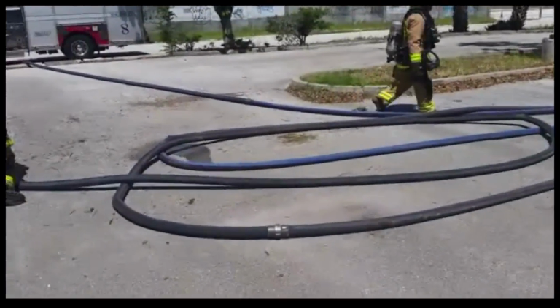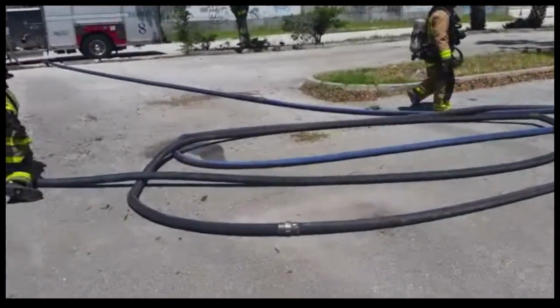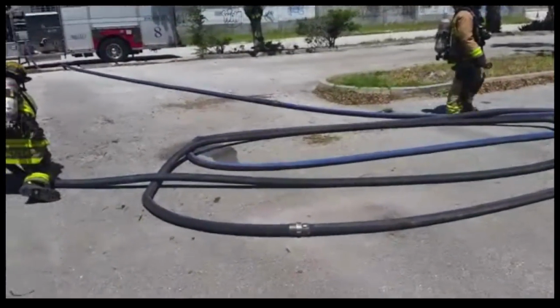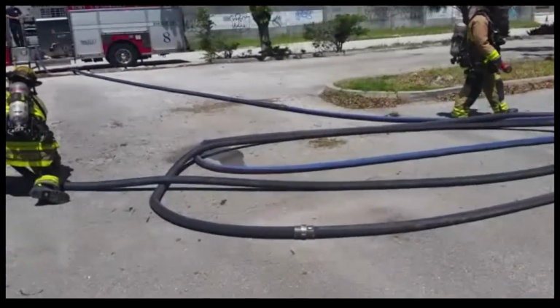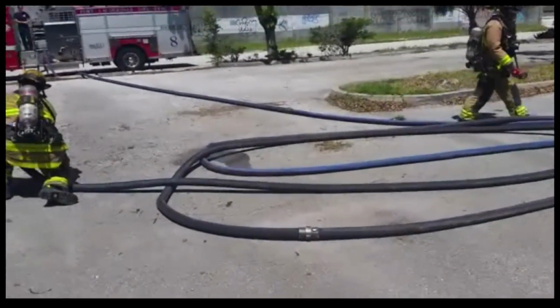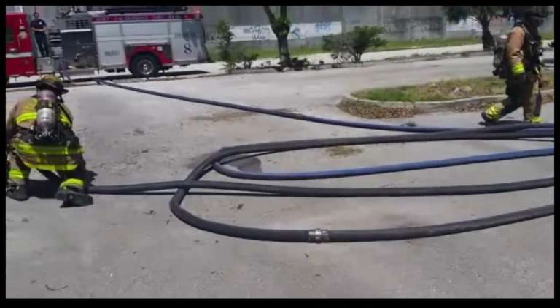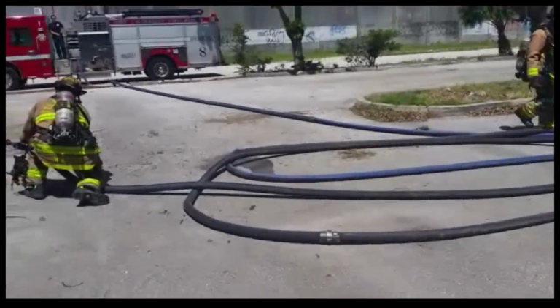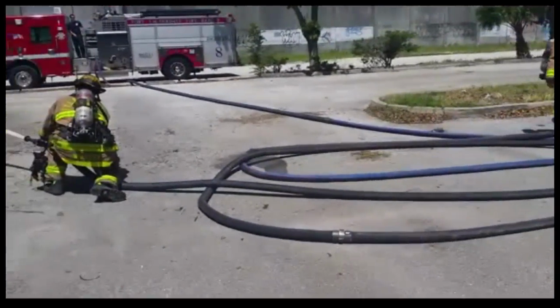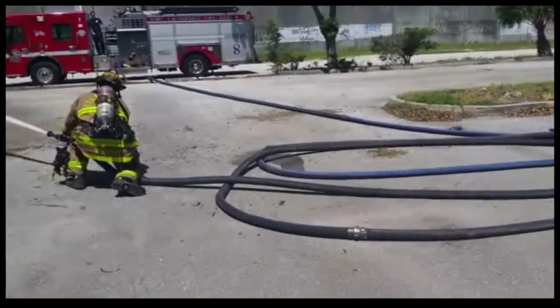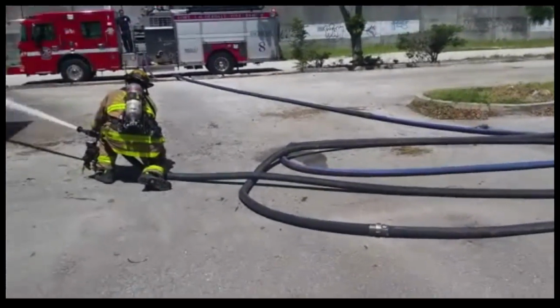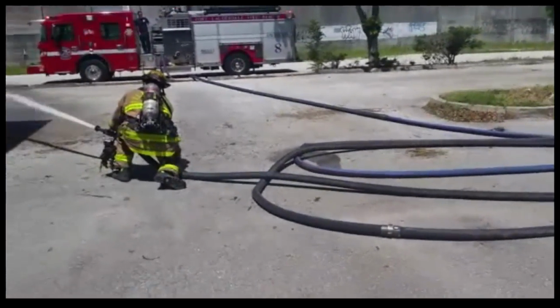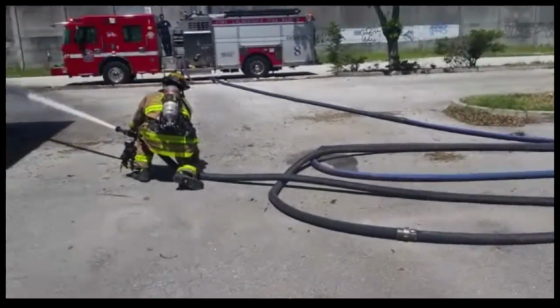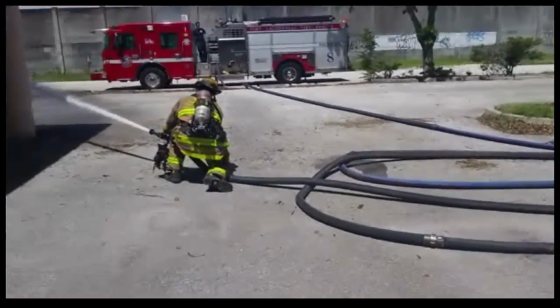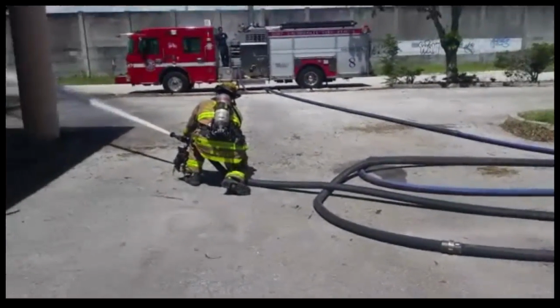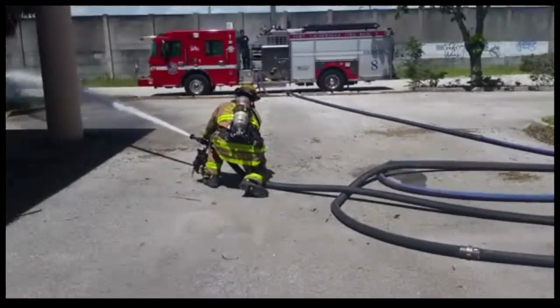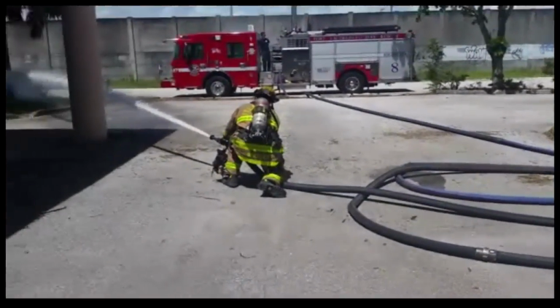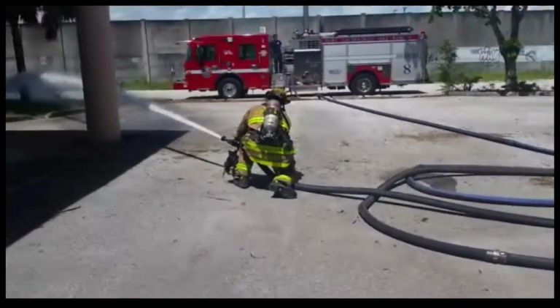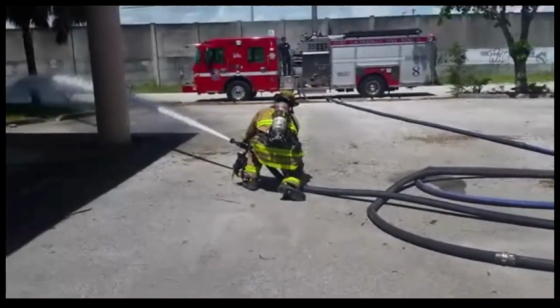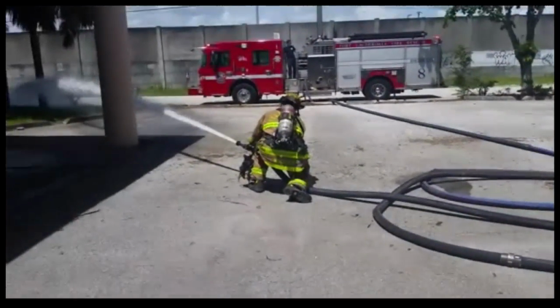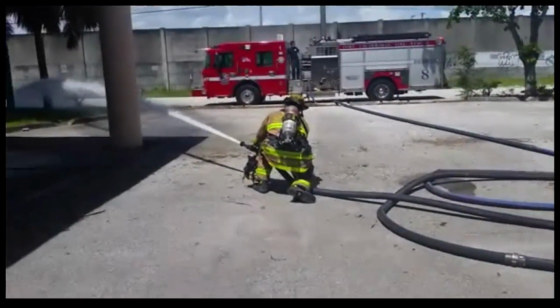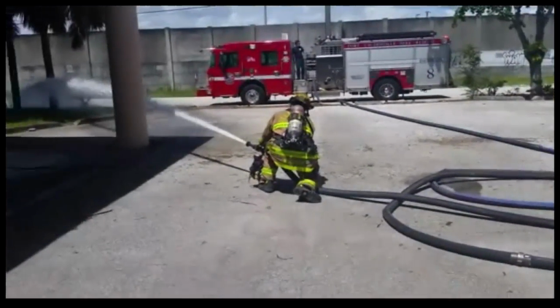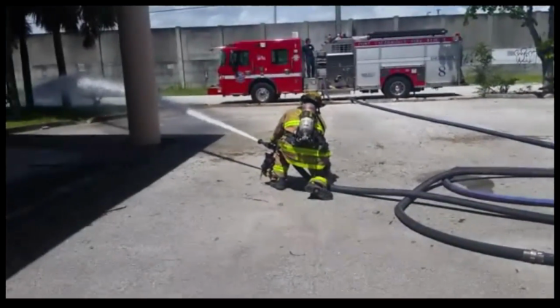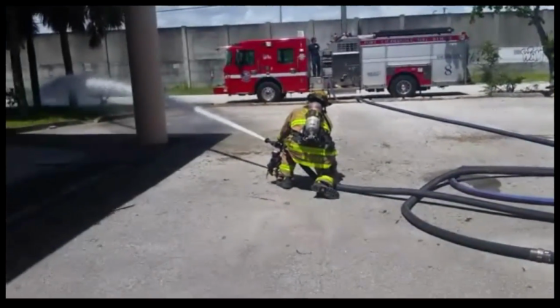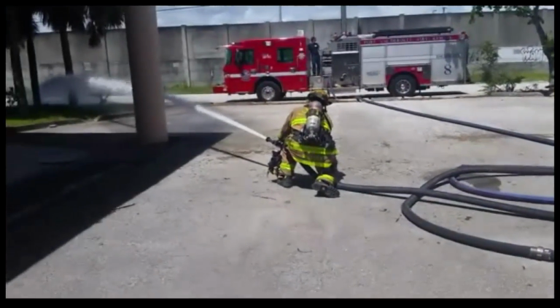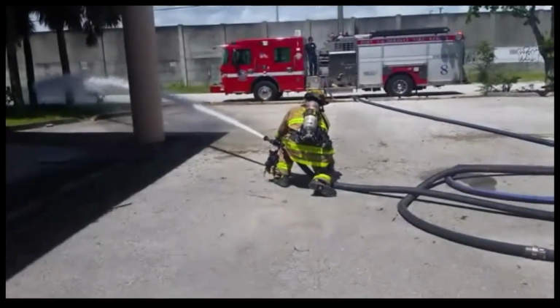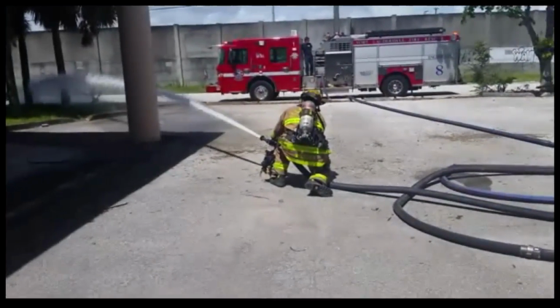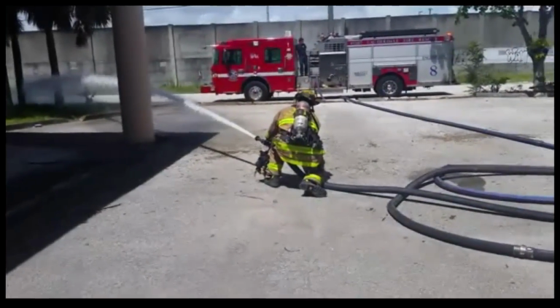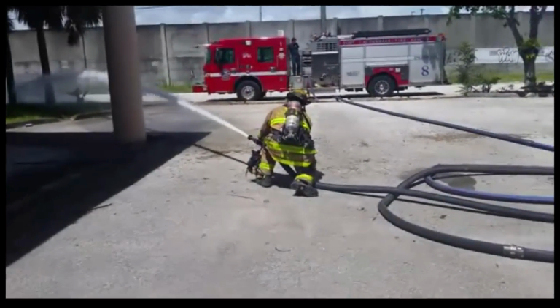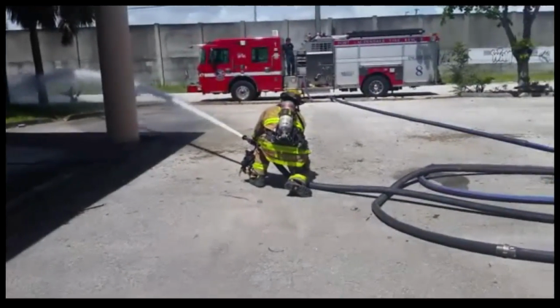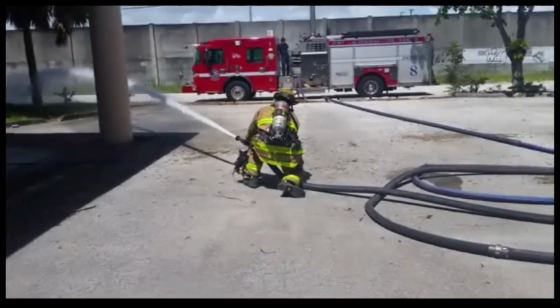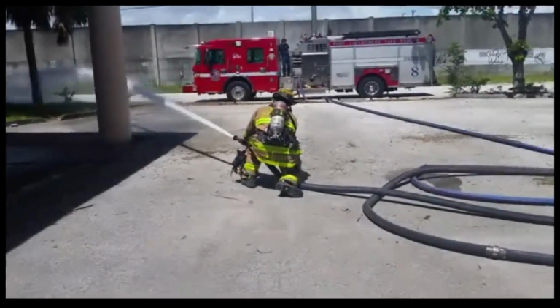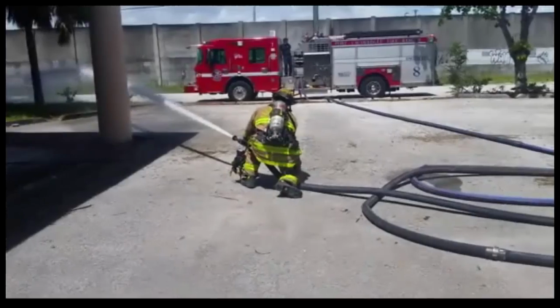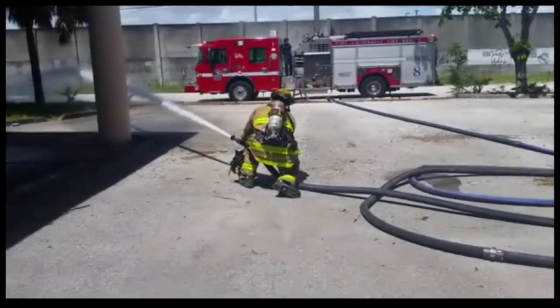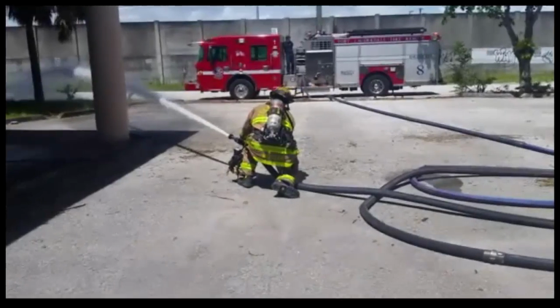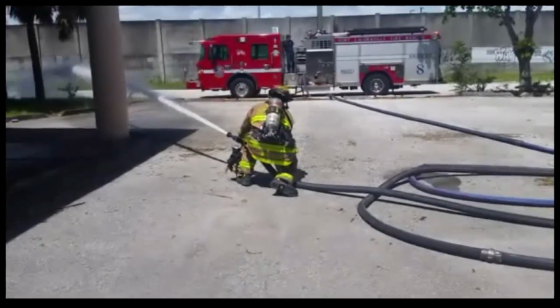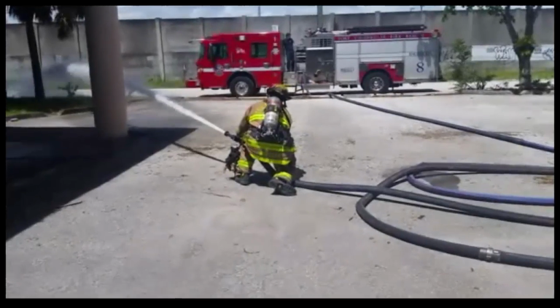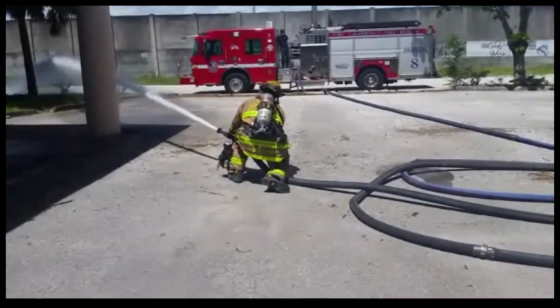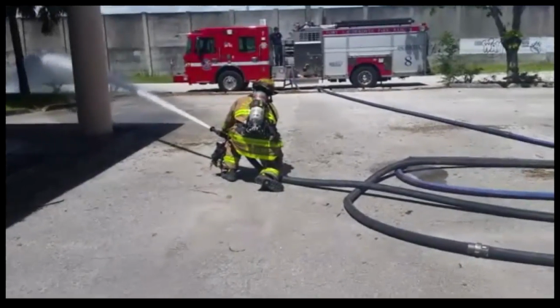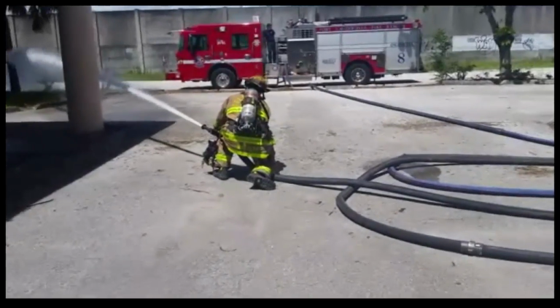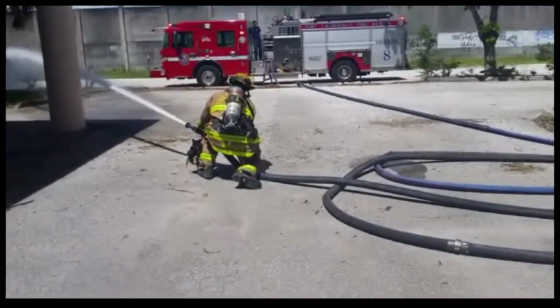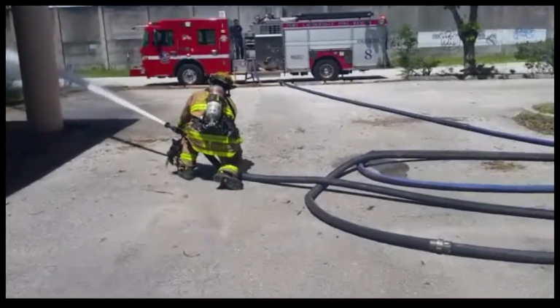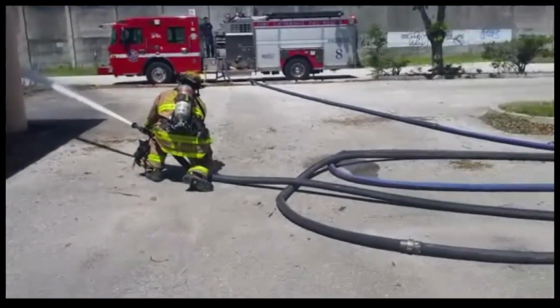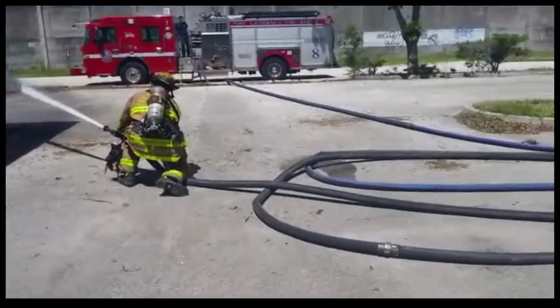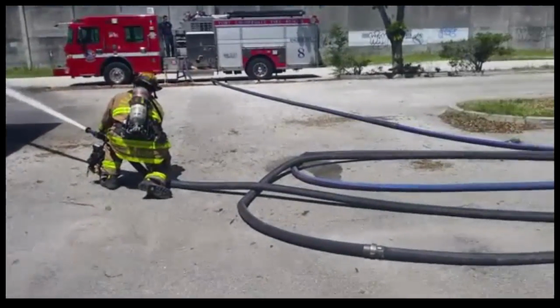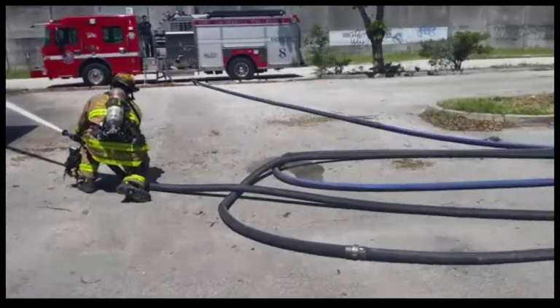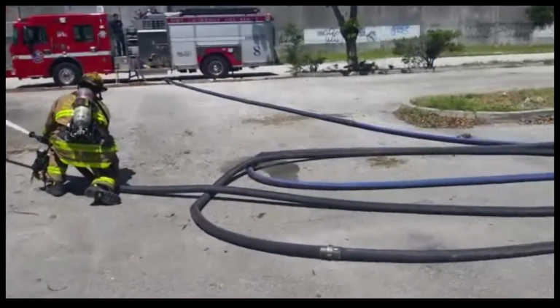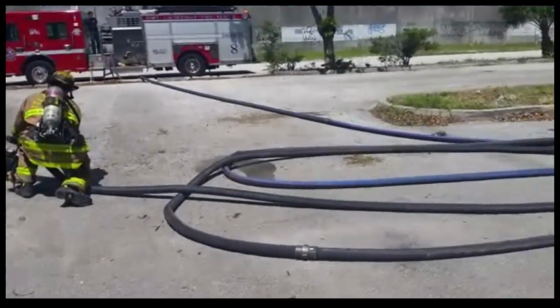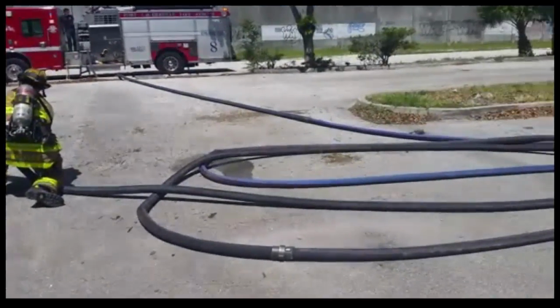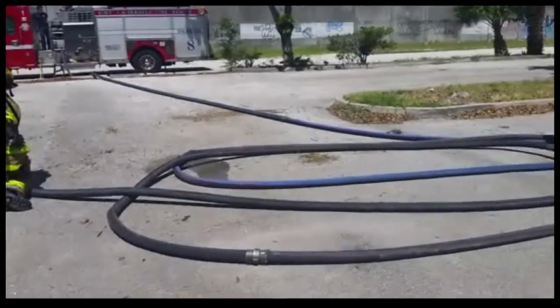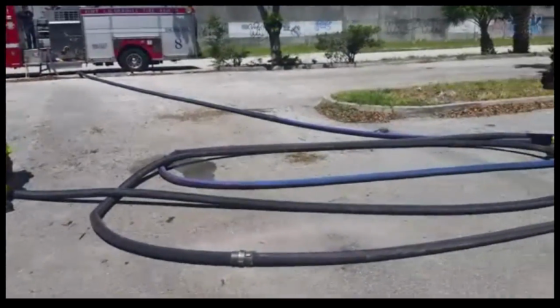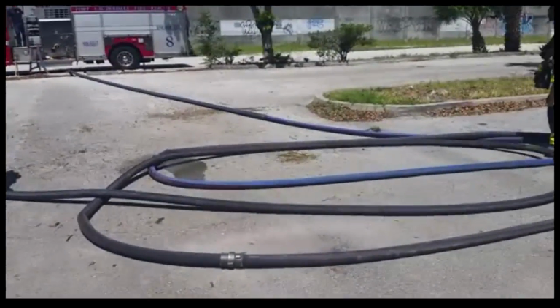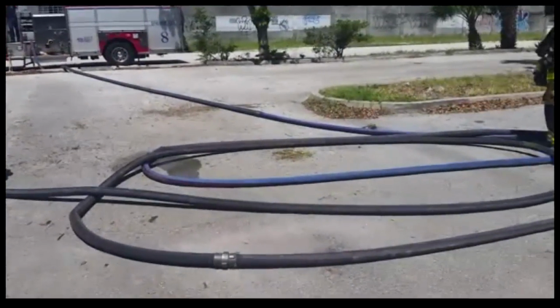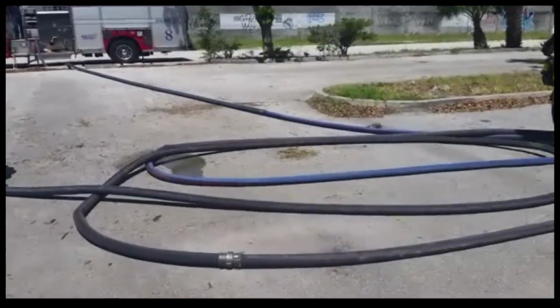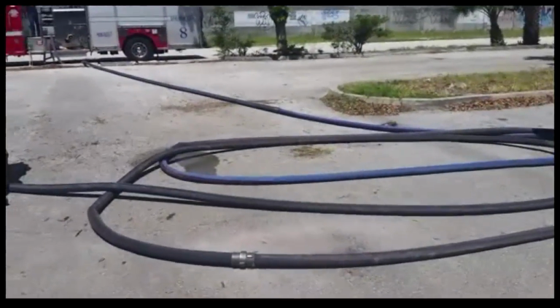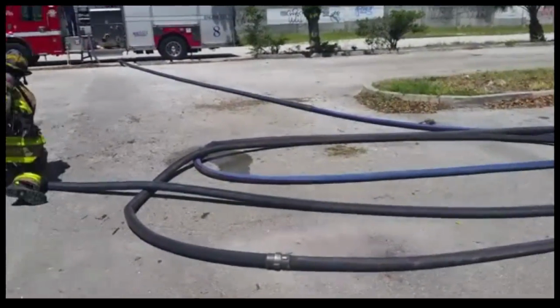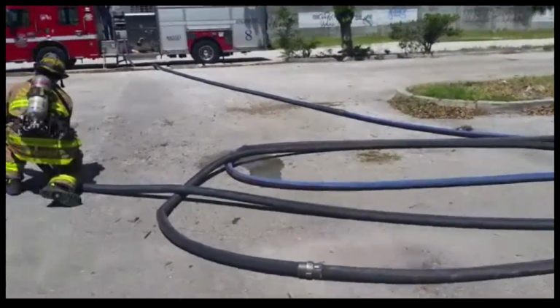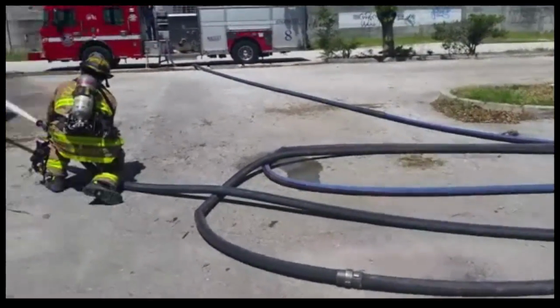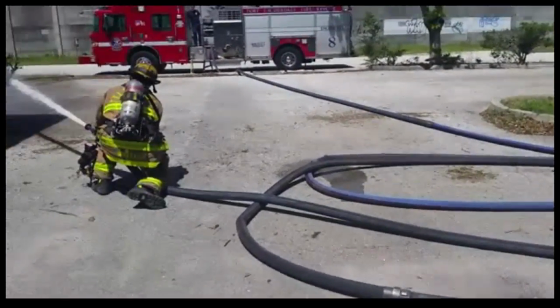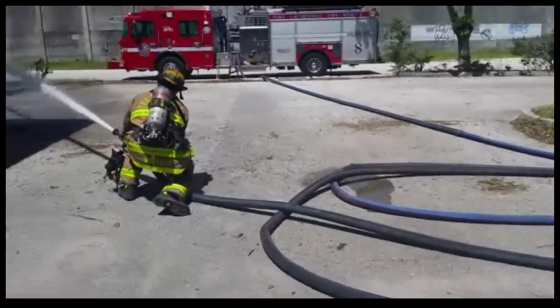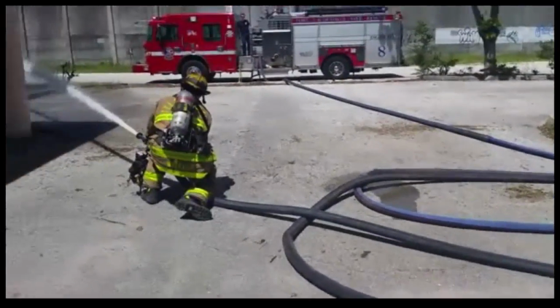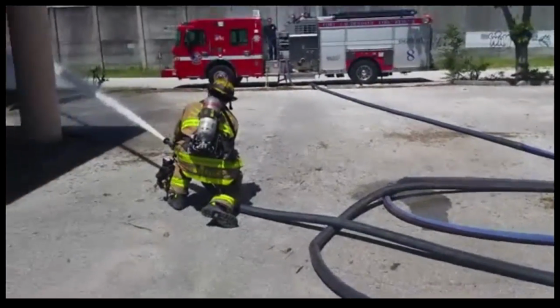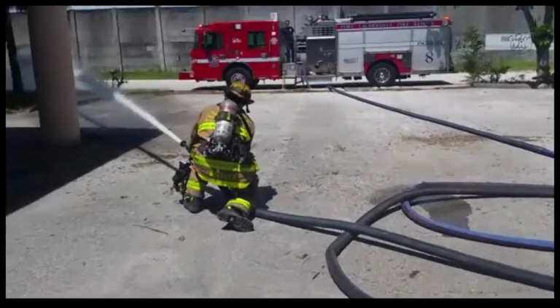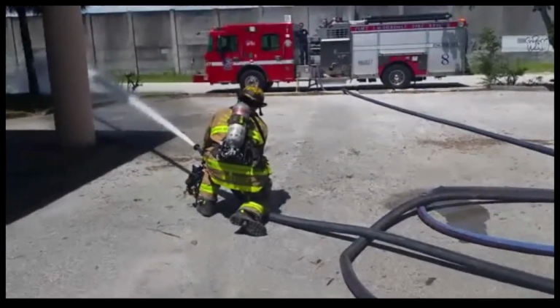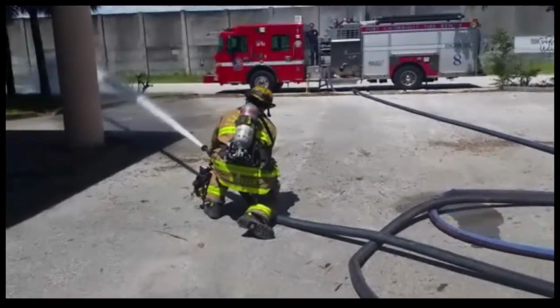Taking an extra couple of seconds to properly set up the line makes for a successful attack with a two and a half.